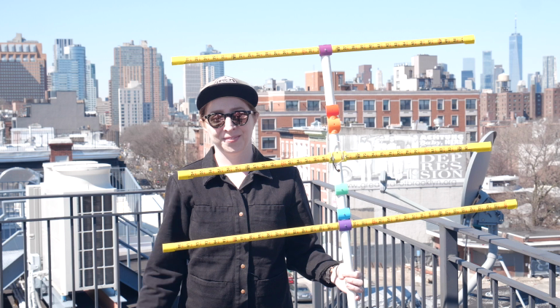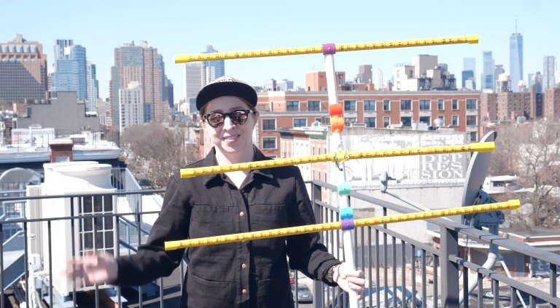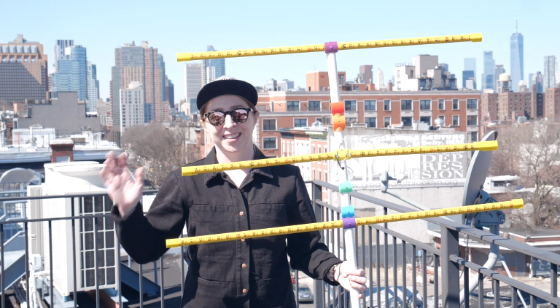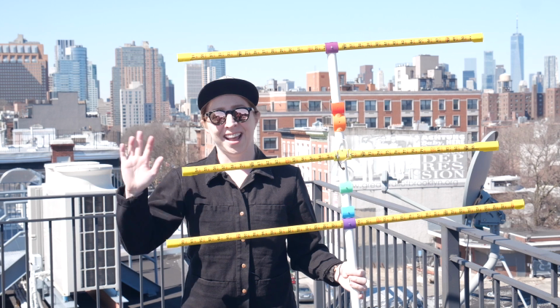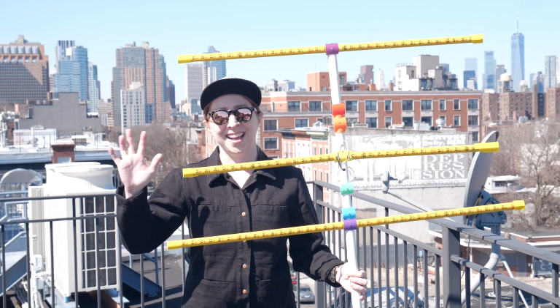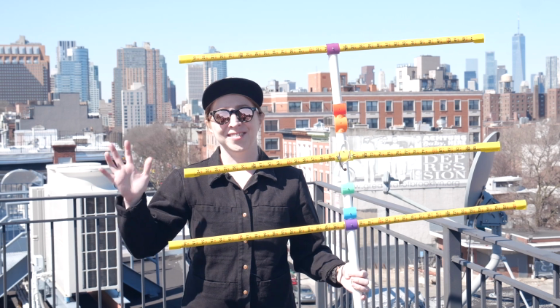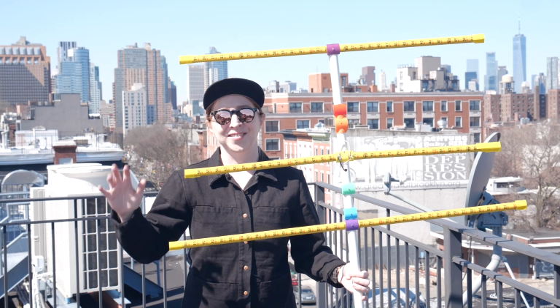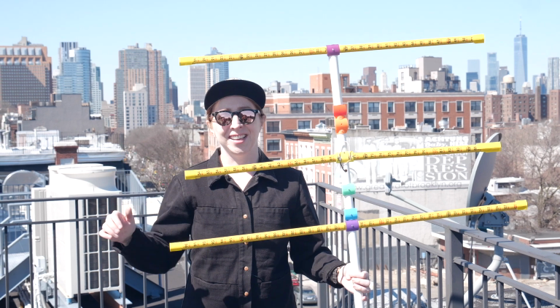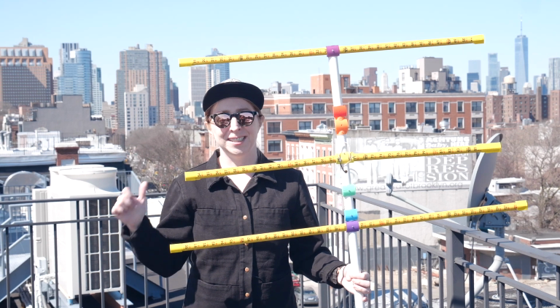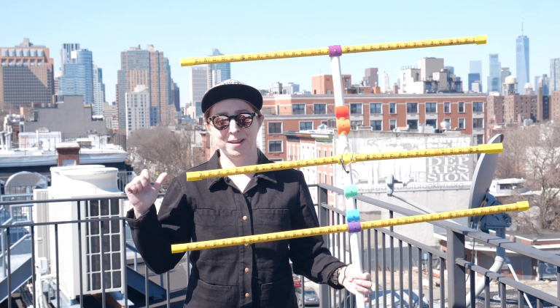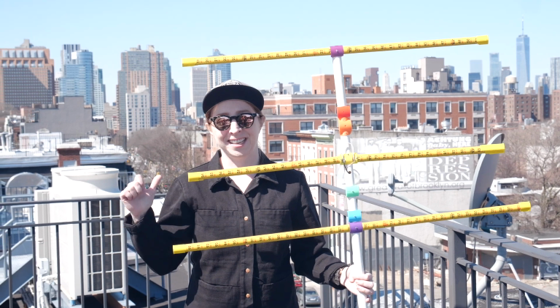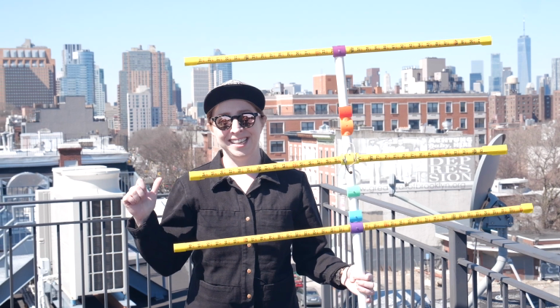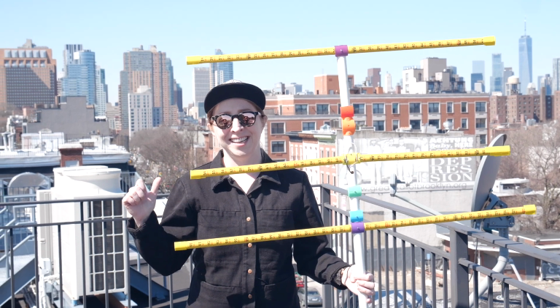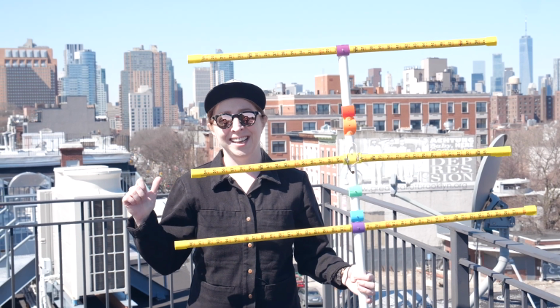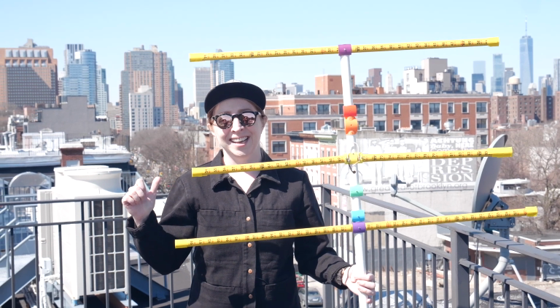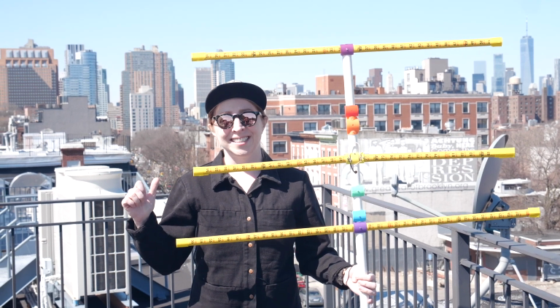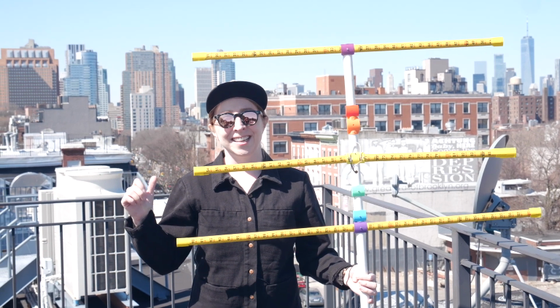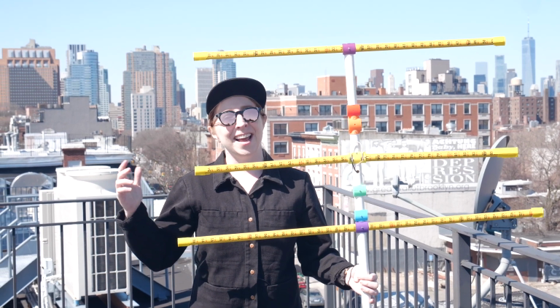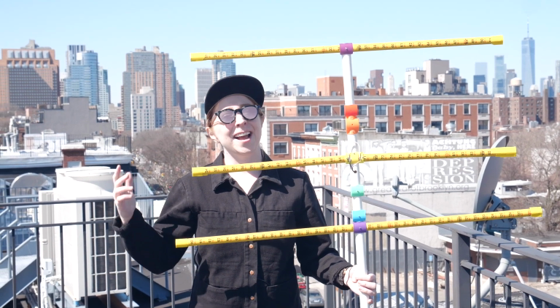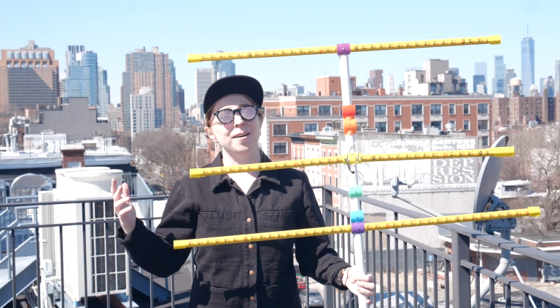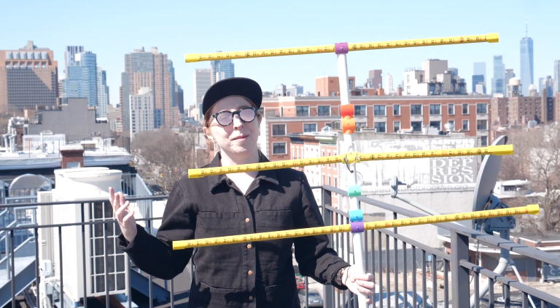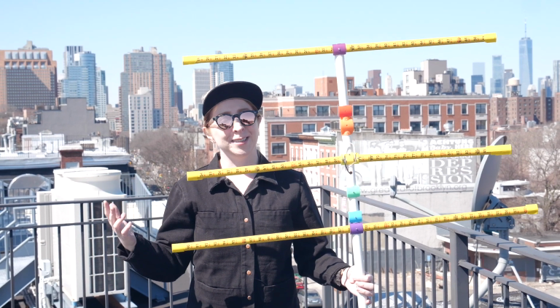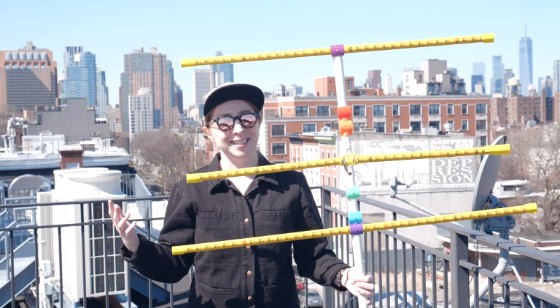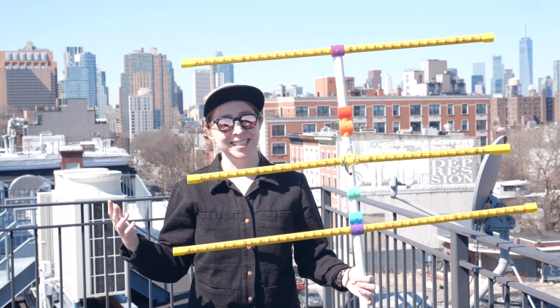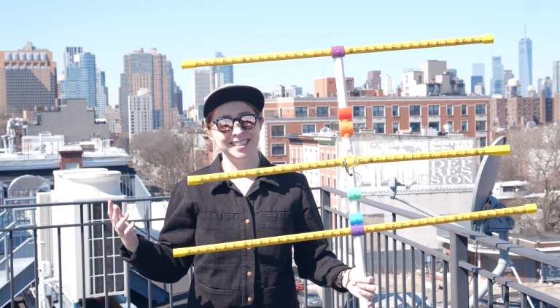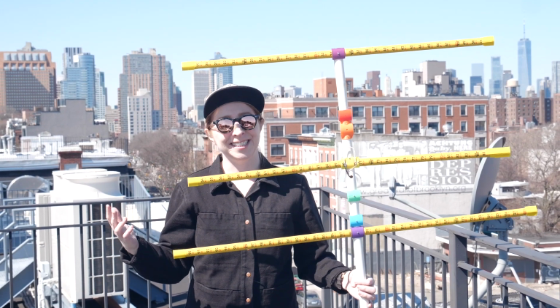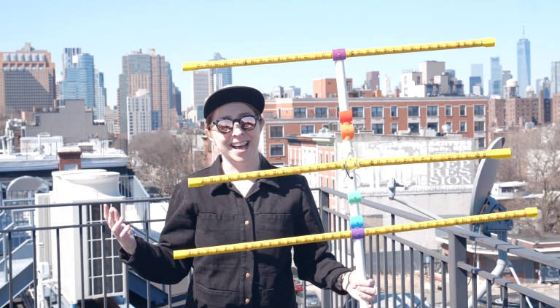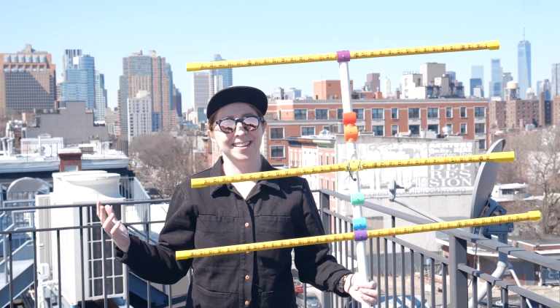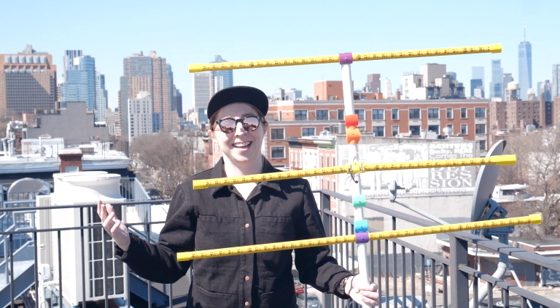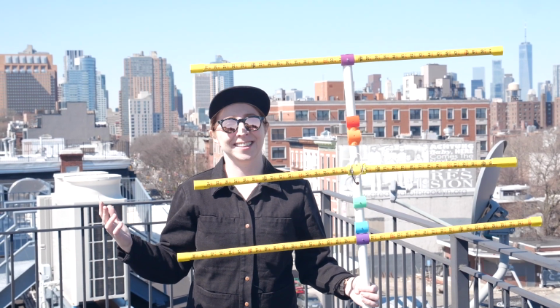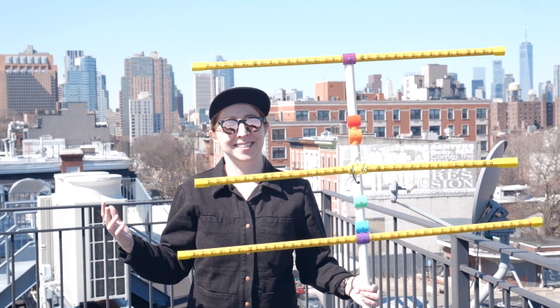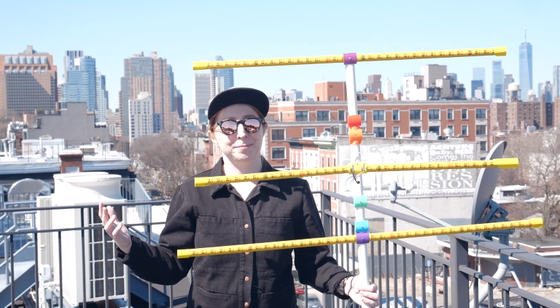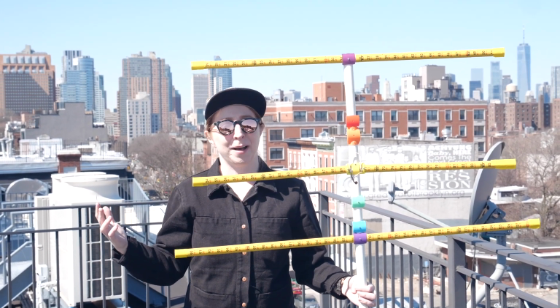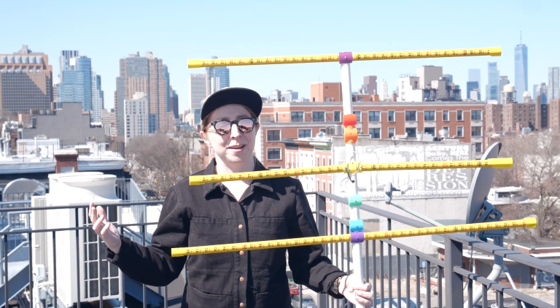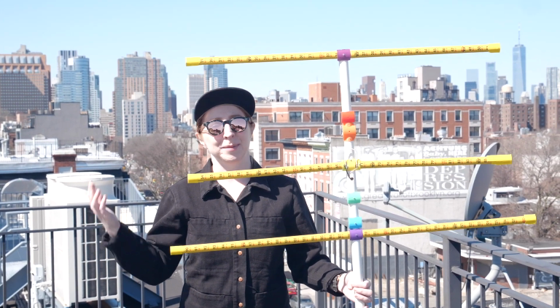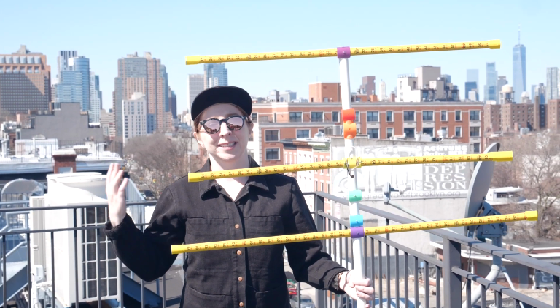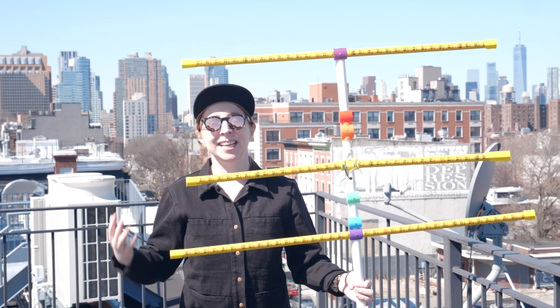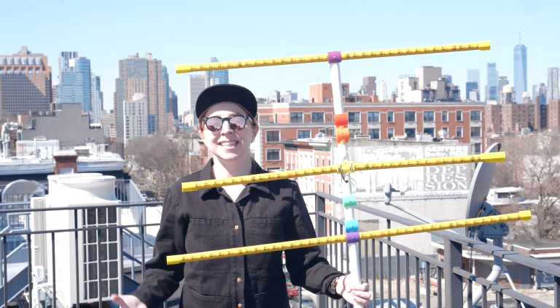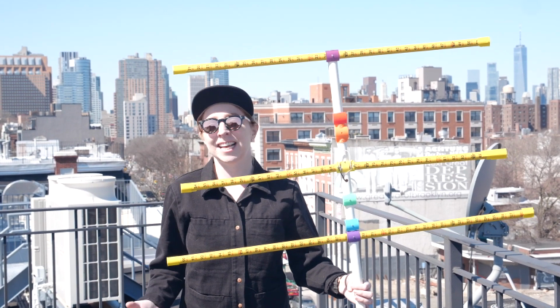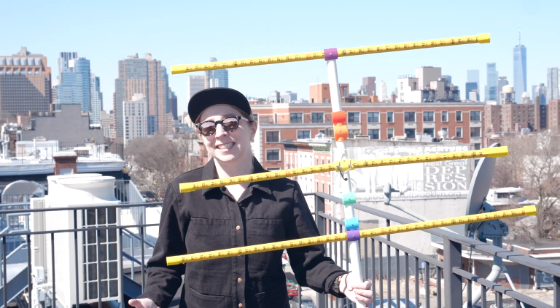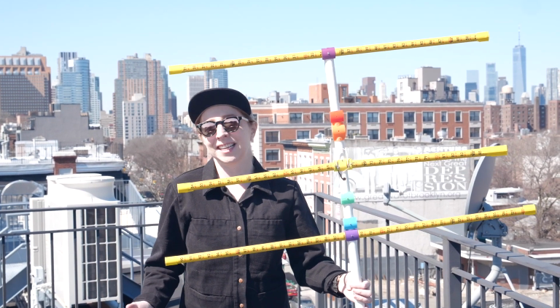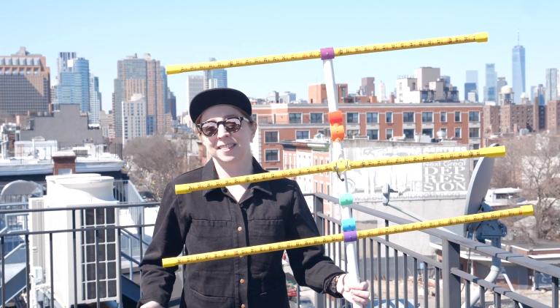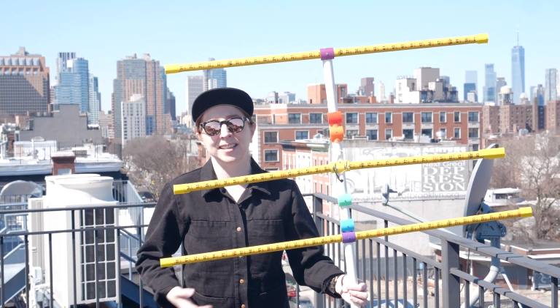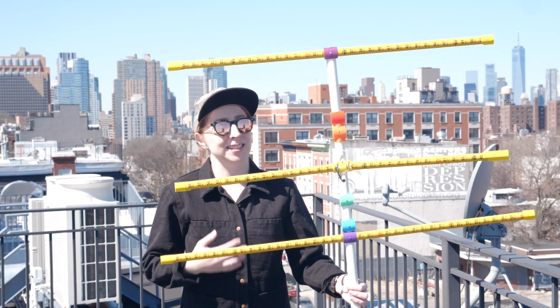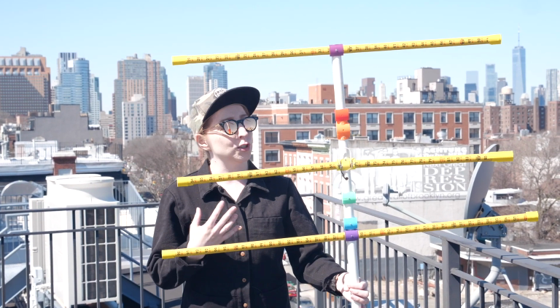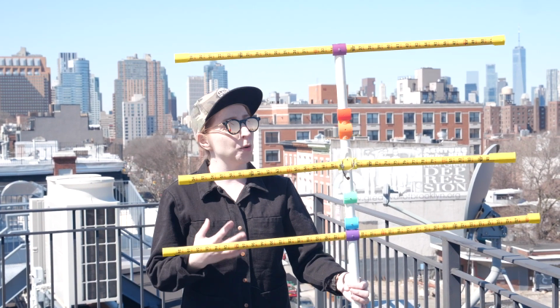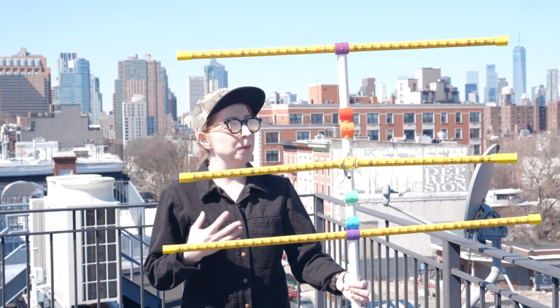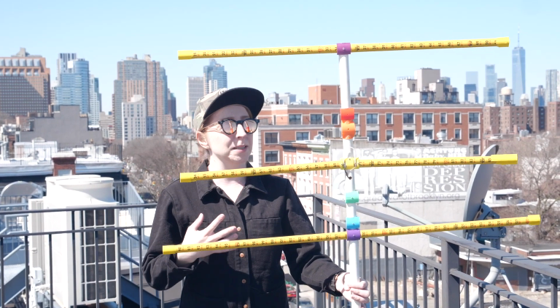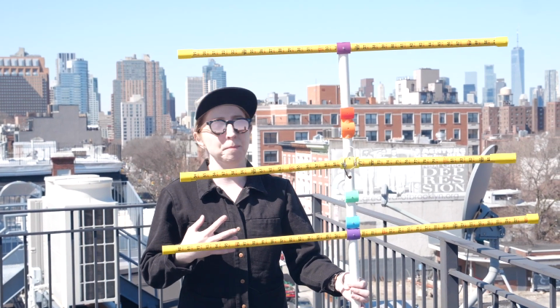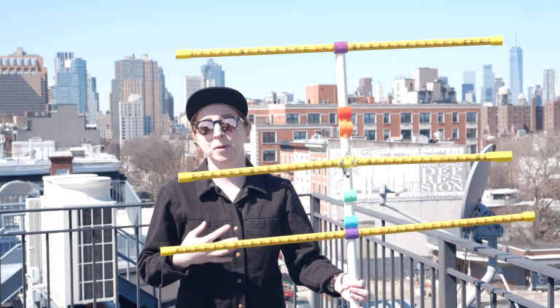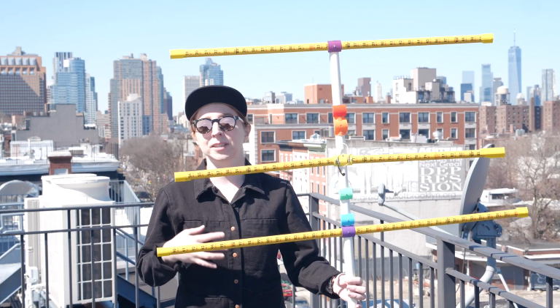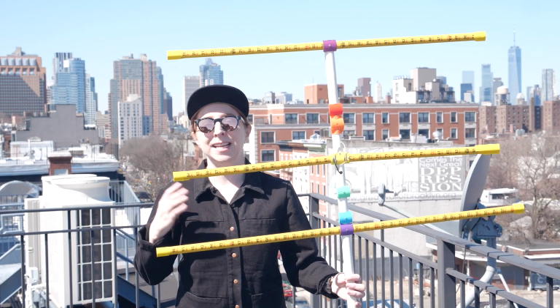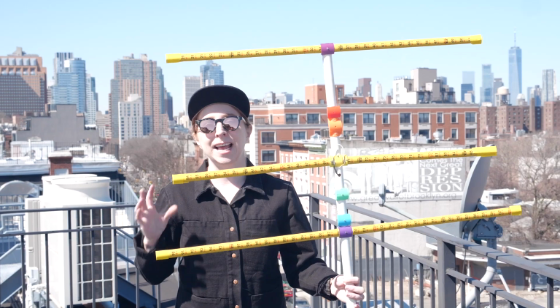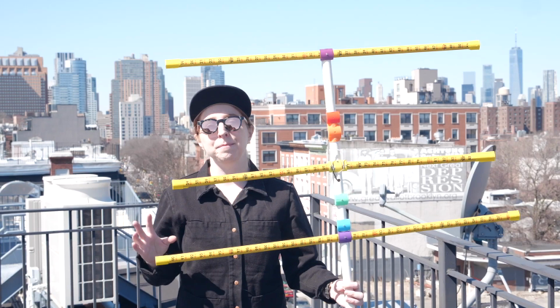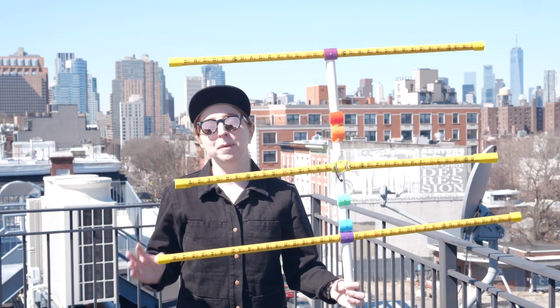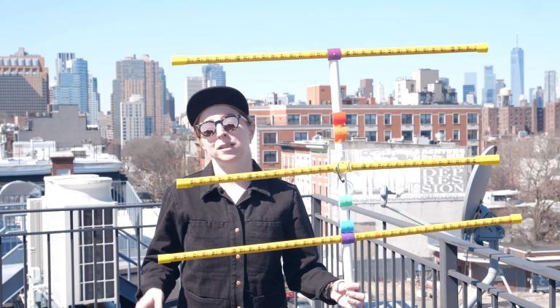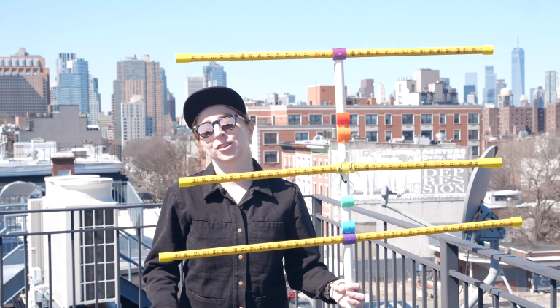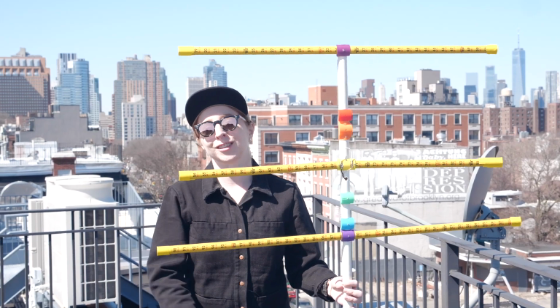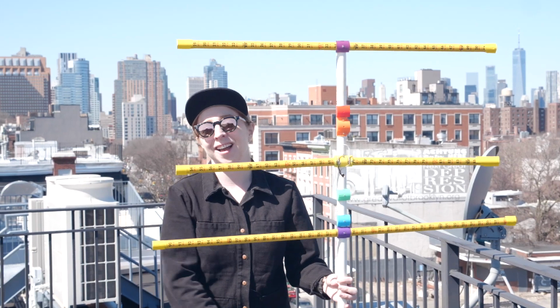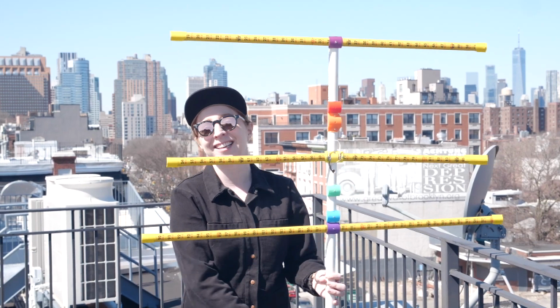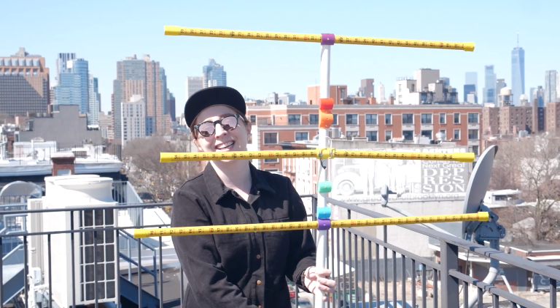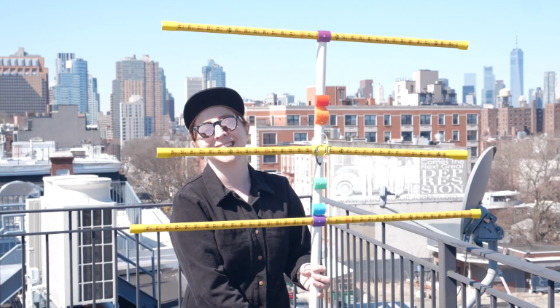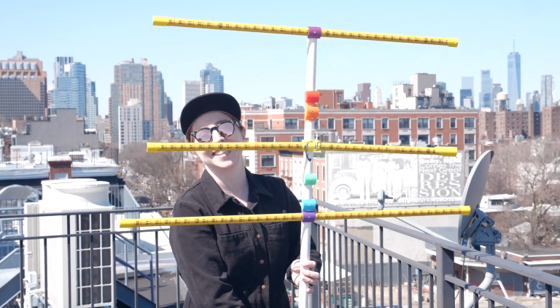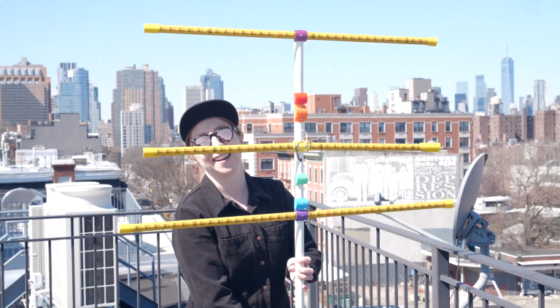Hey, it's Becky. Today I'm listening to satellites by building and testing this super simple tape measure Yagi antenna.